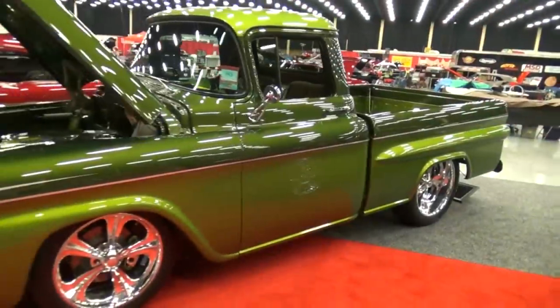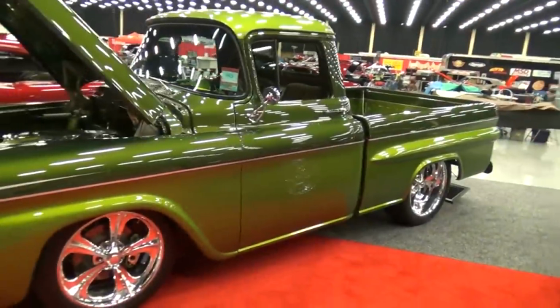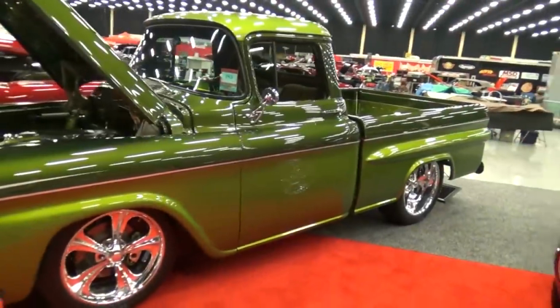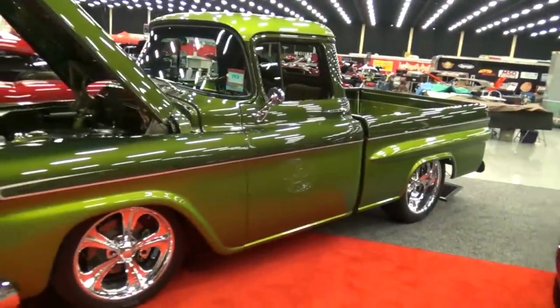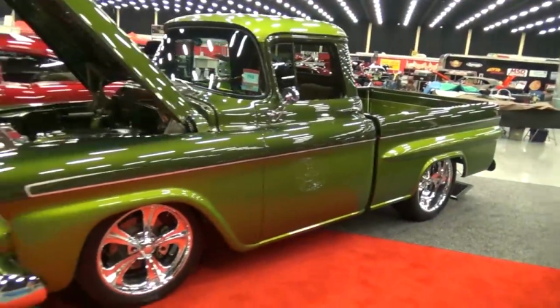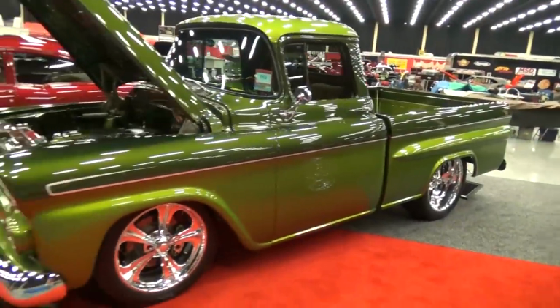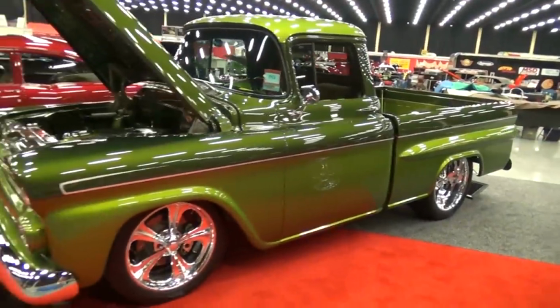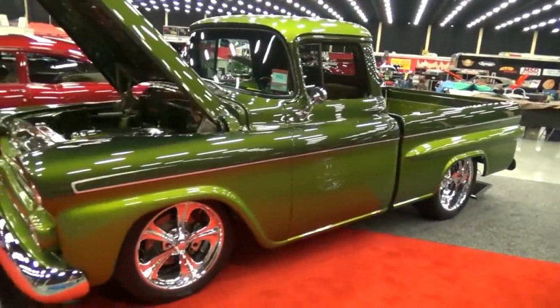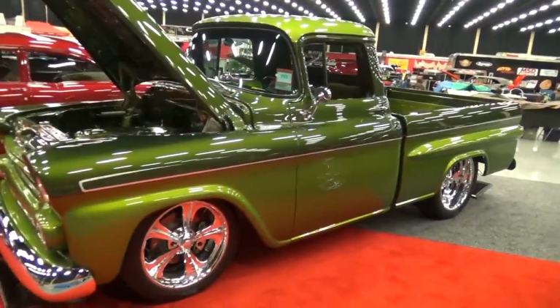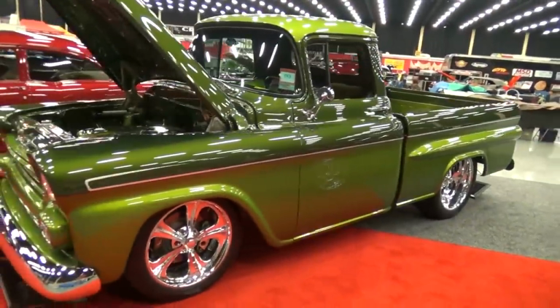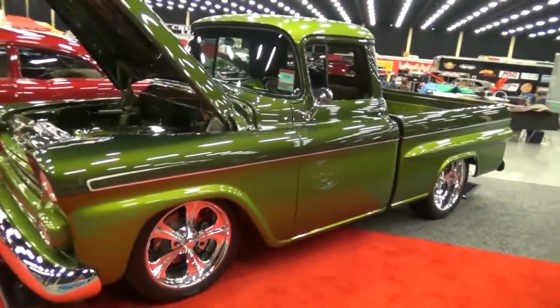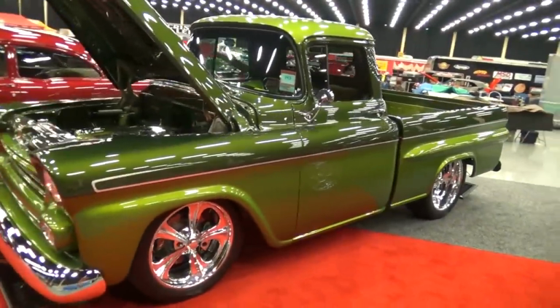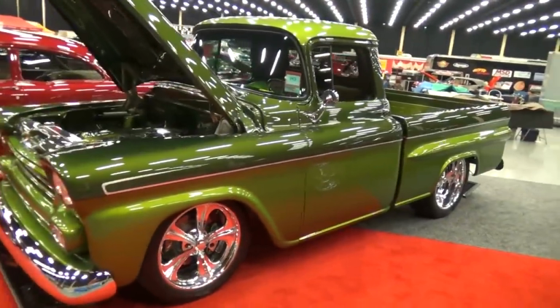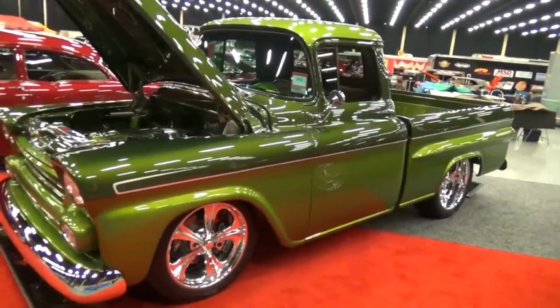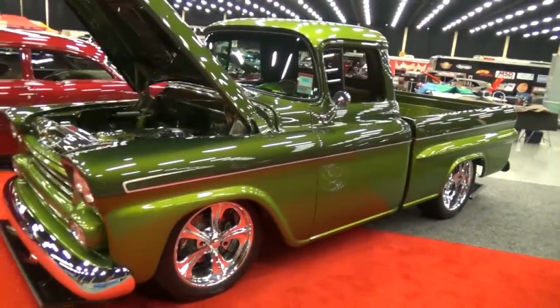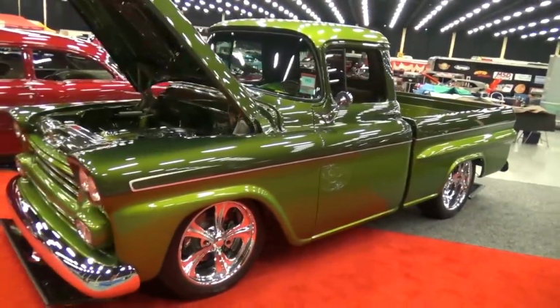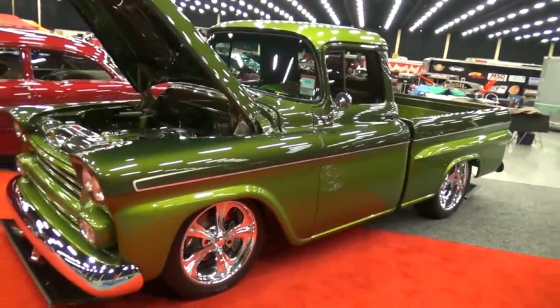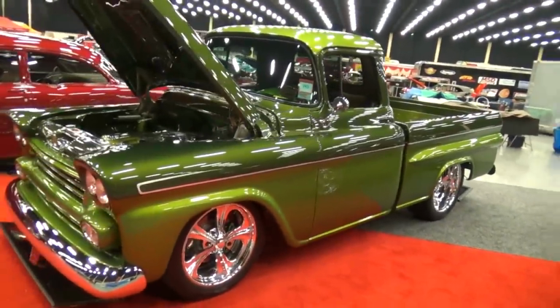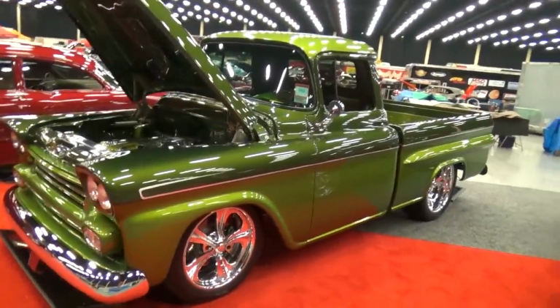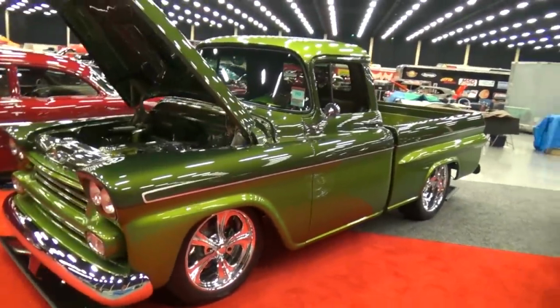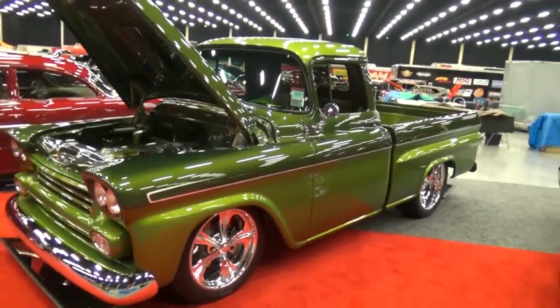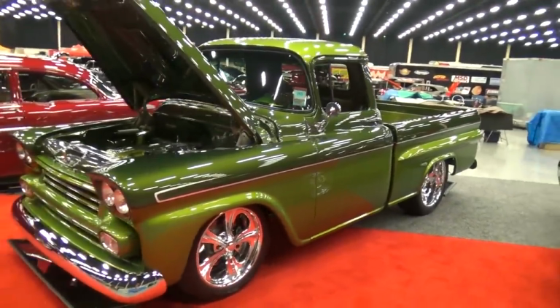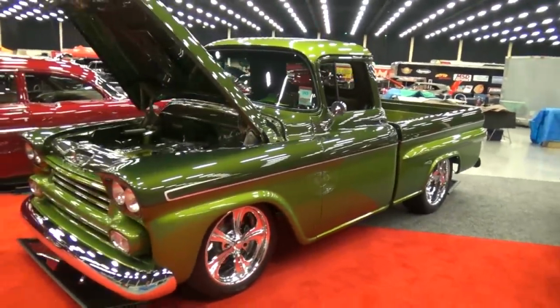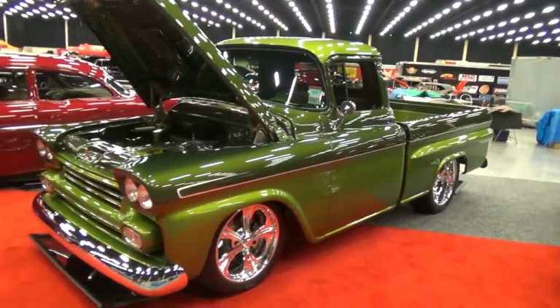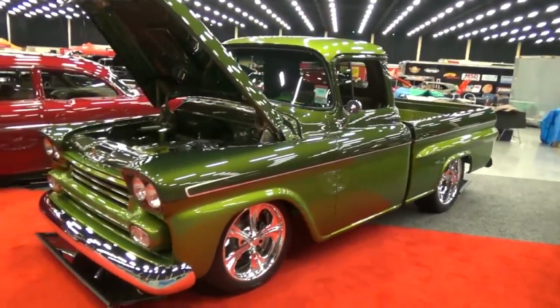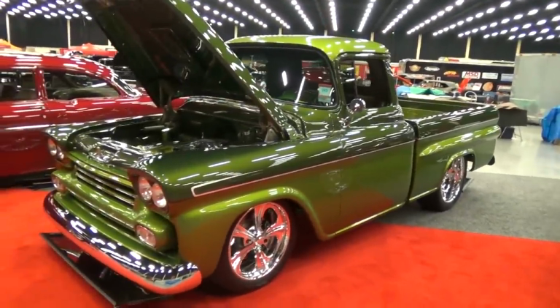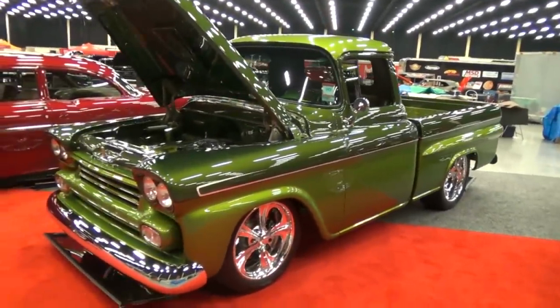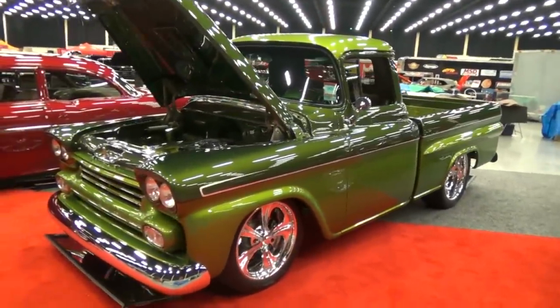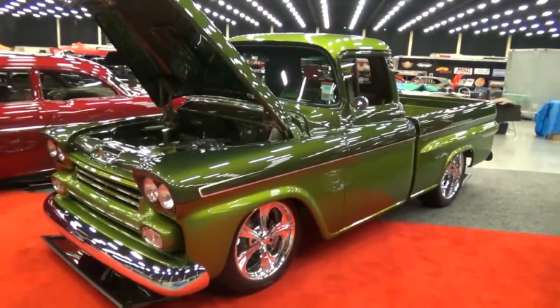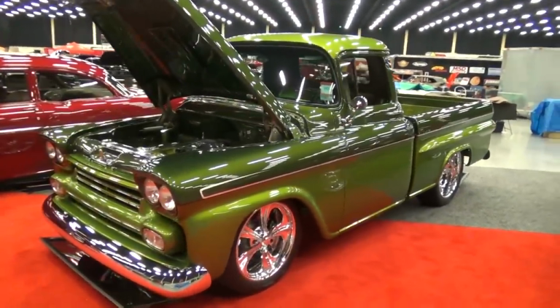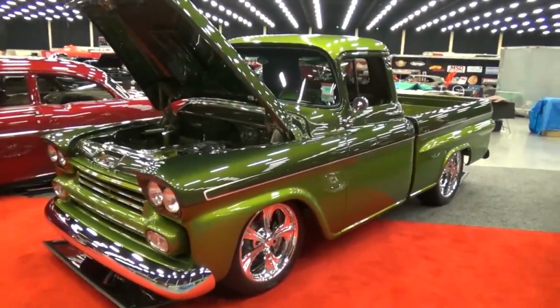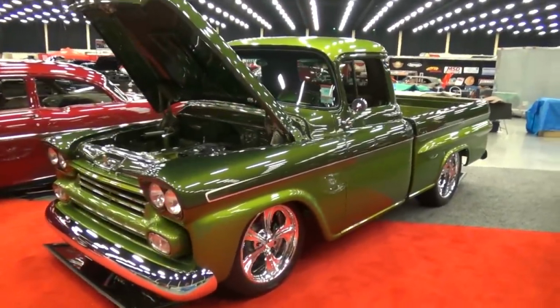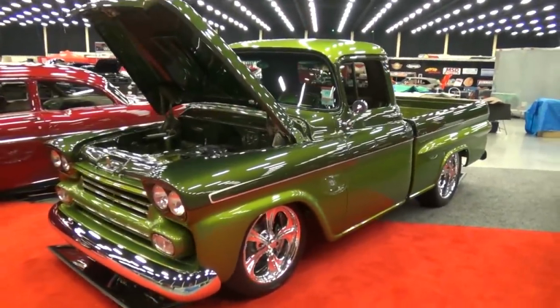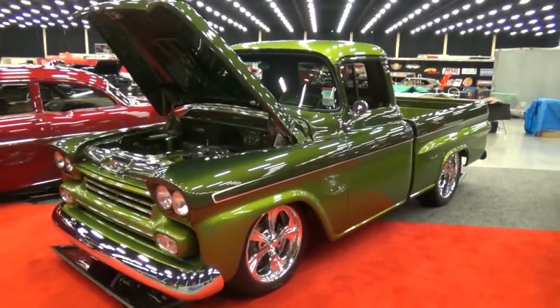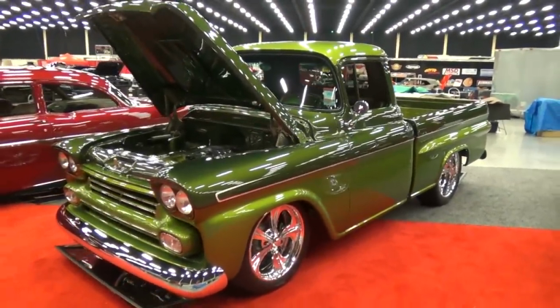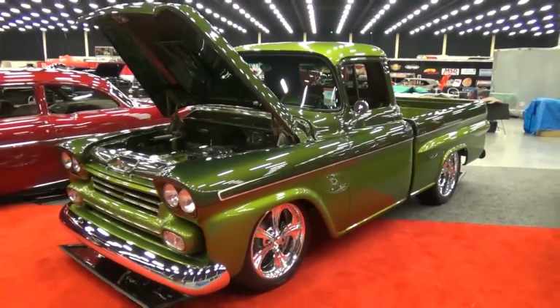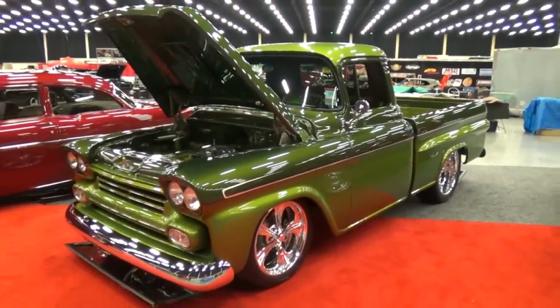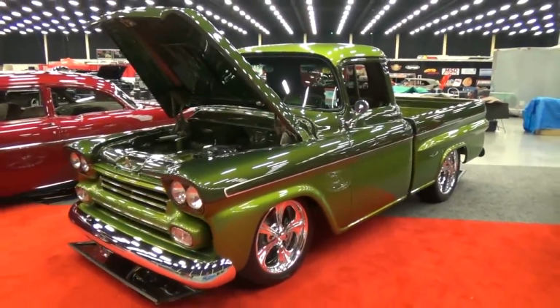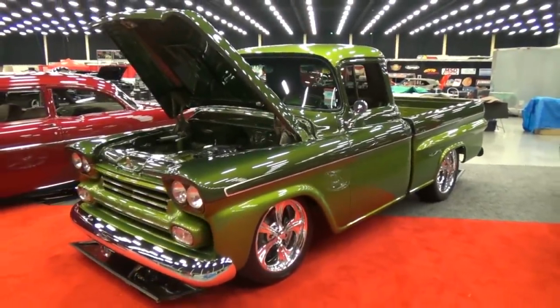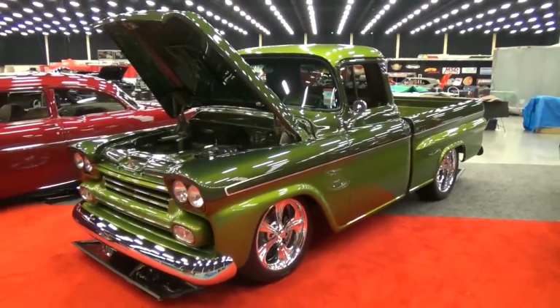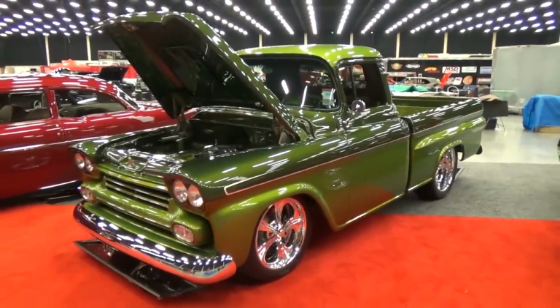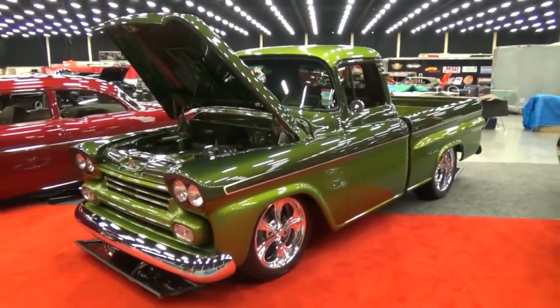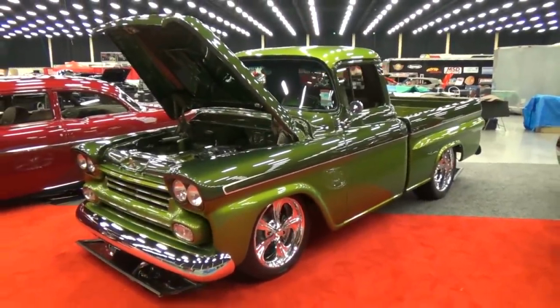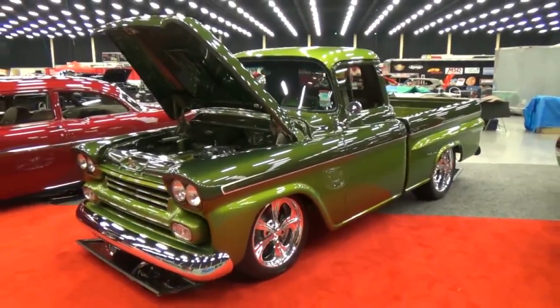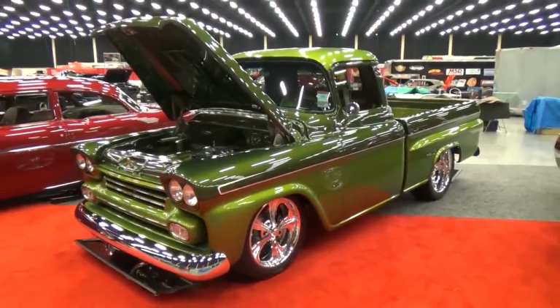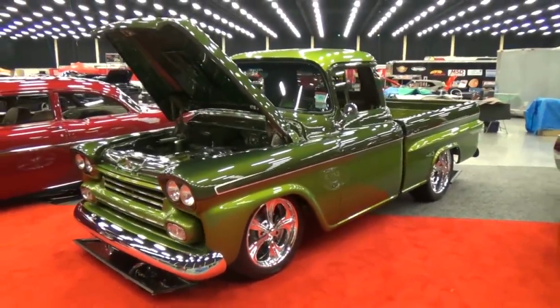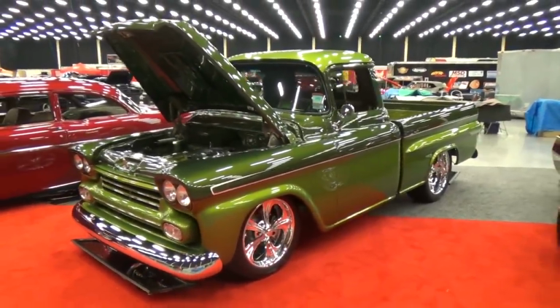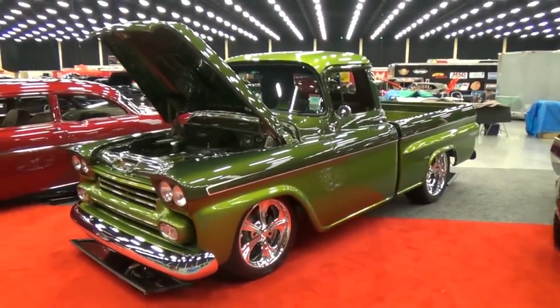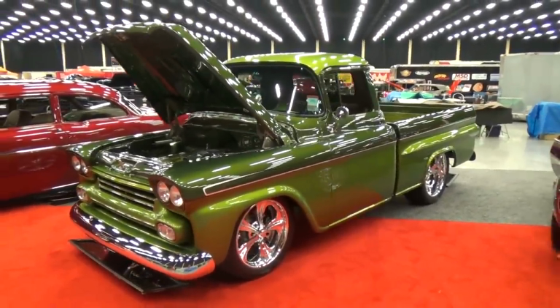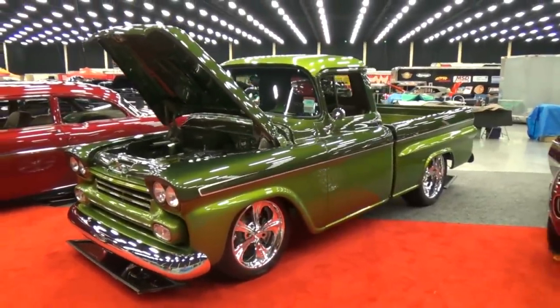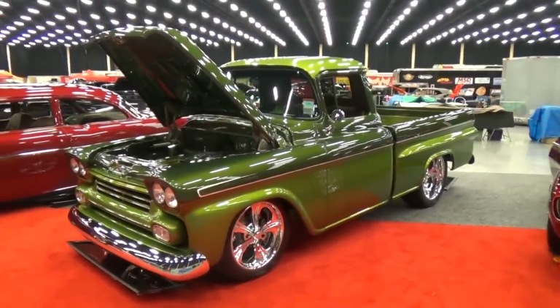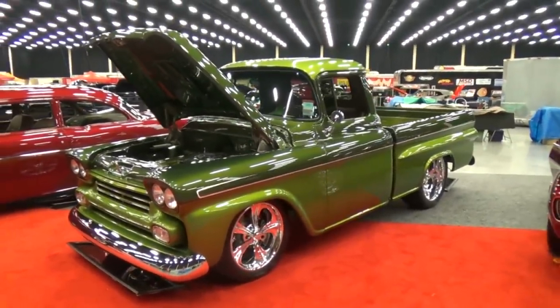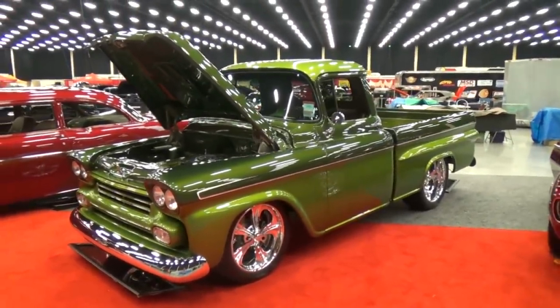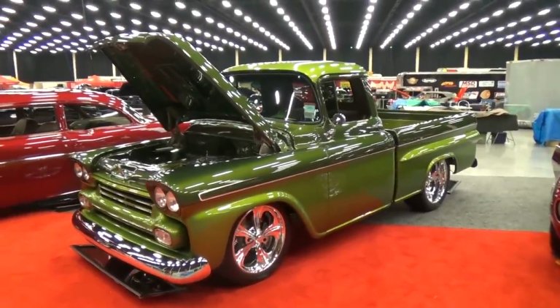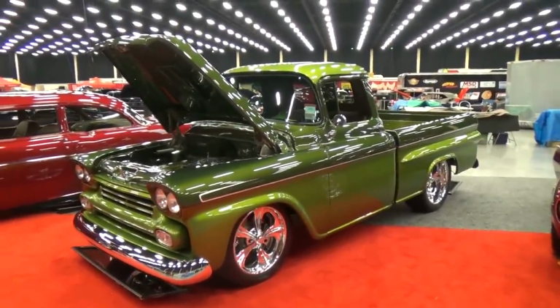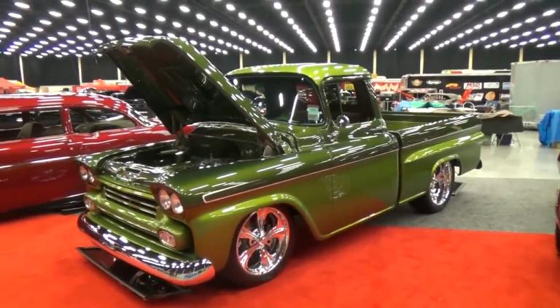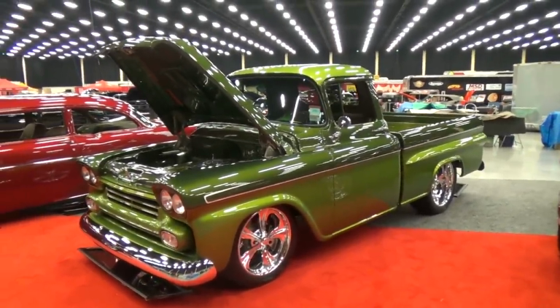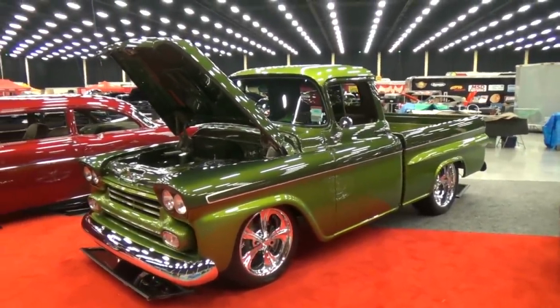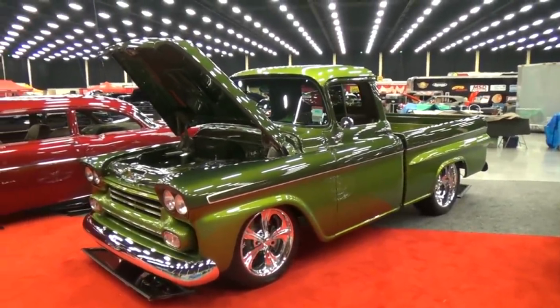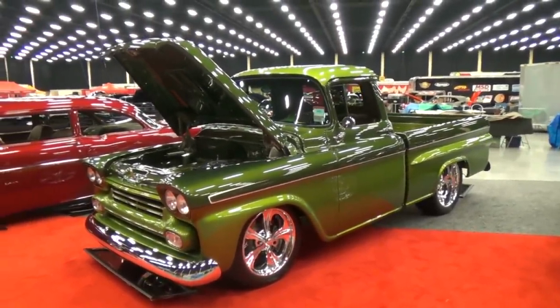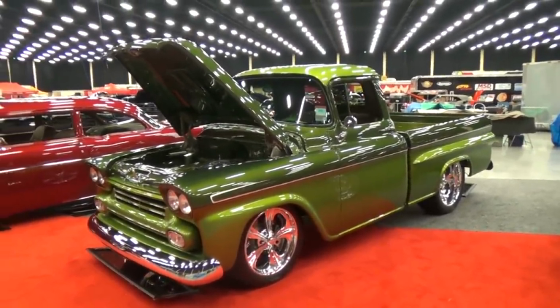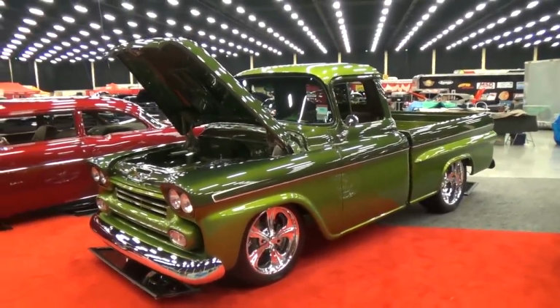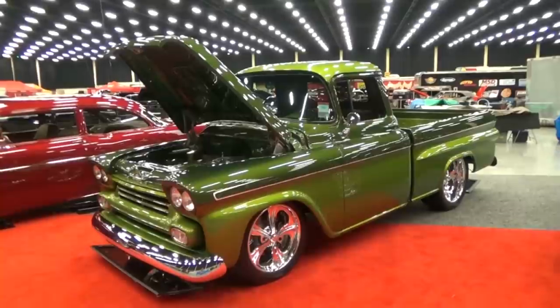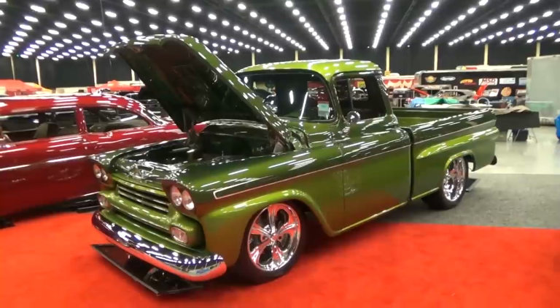So there you go — from the Pigeon Forge Rod Run, a really nice '59 Chevy pickup truck. Hope y'all enjoyed it. See you!